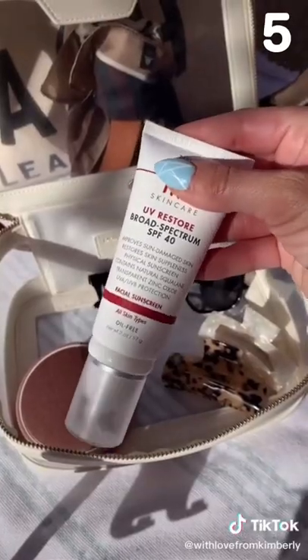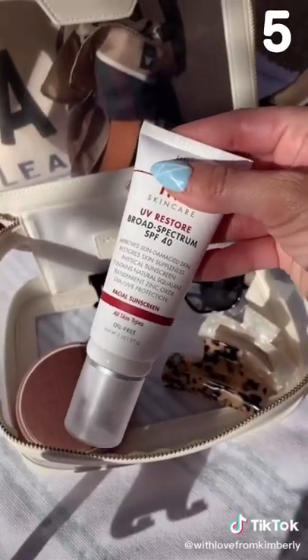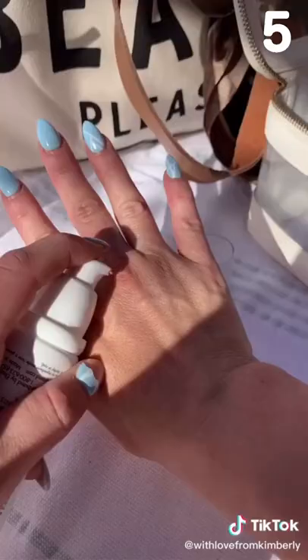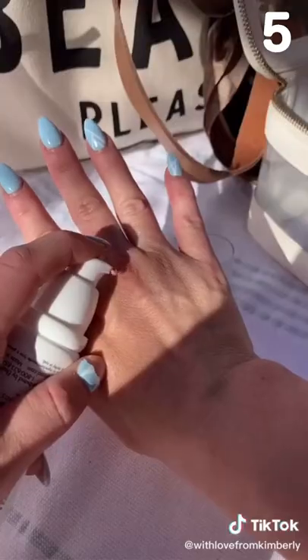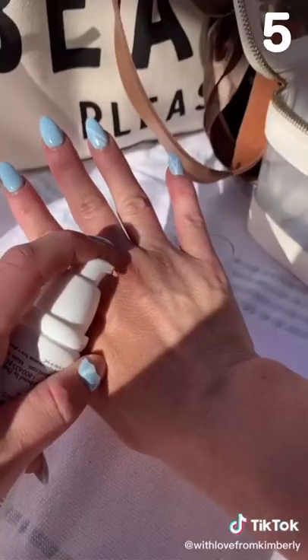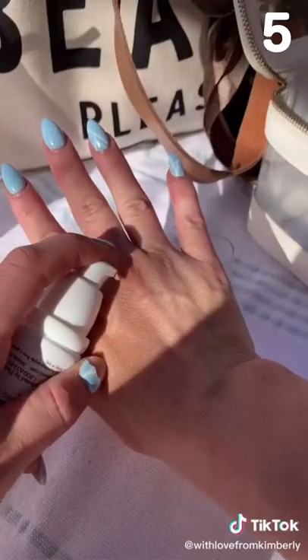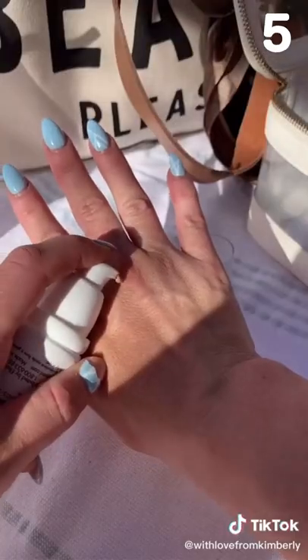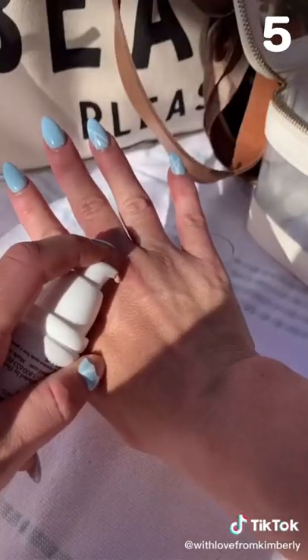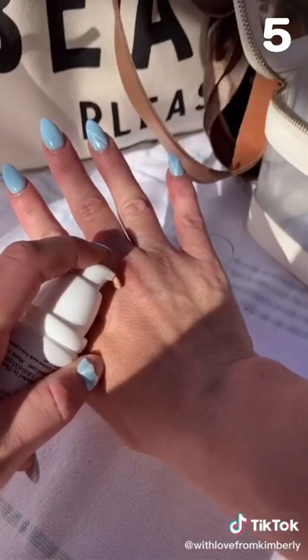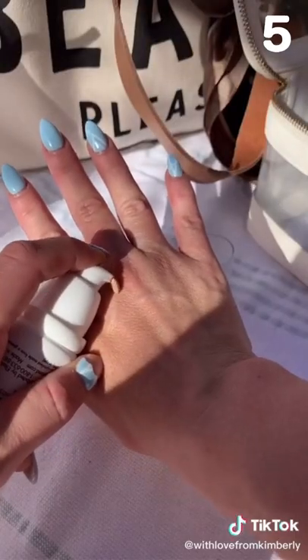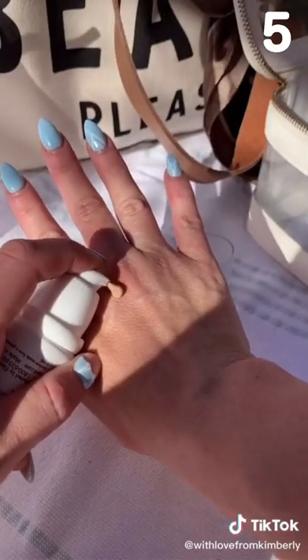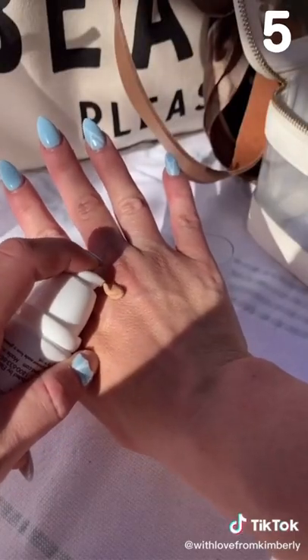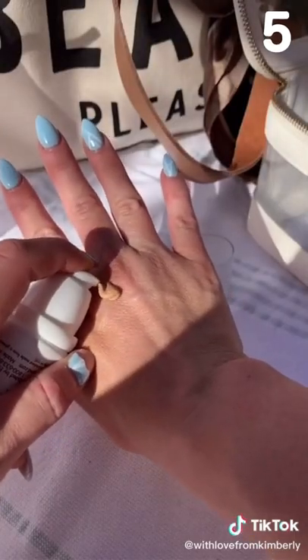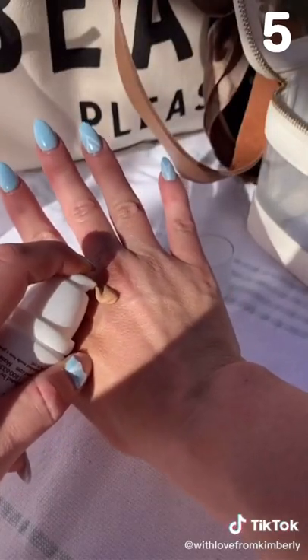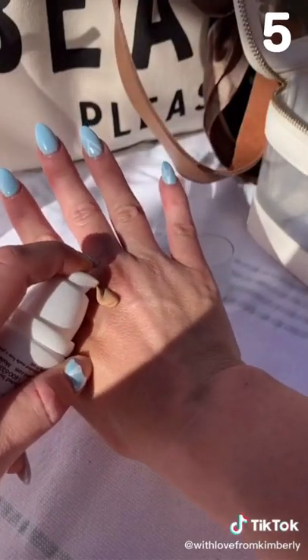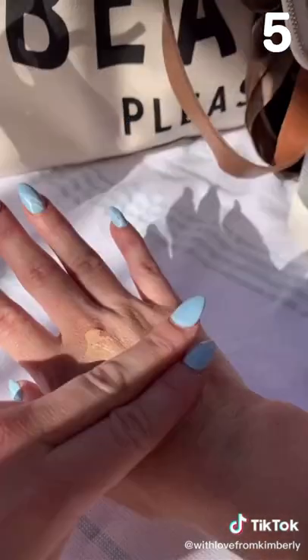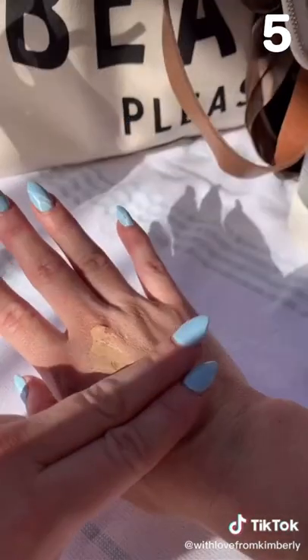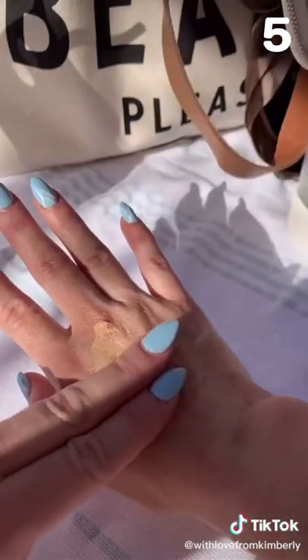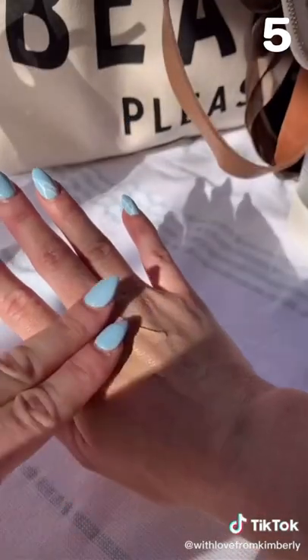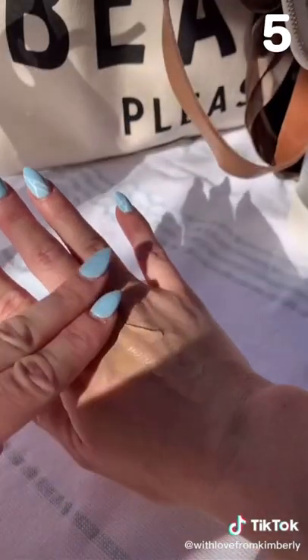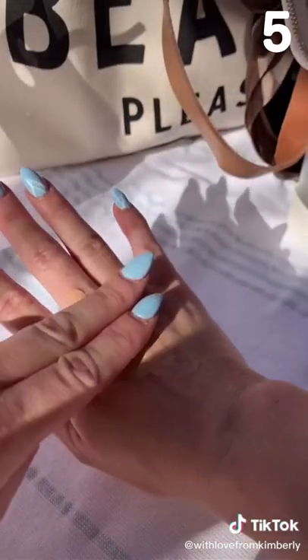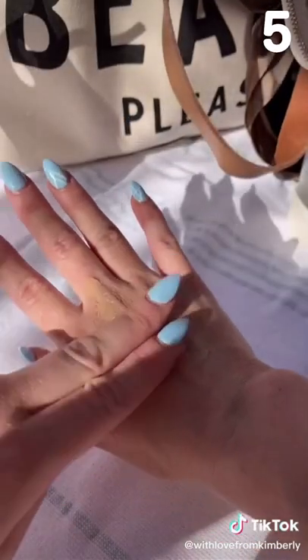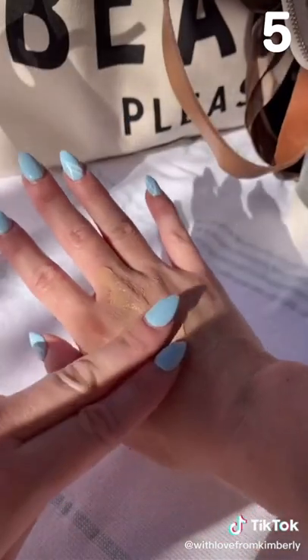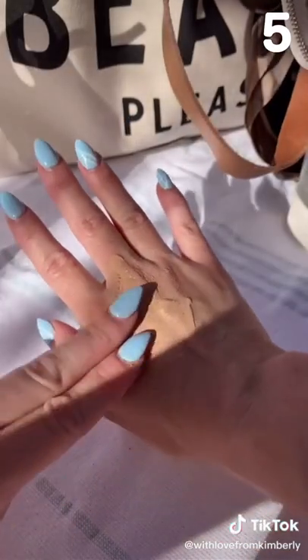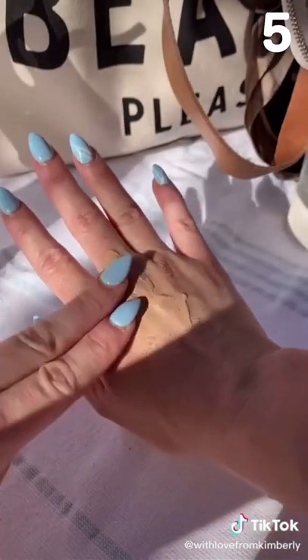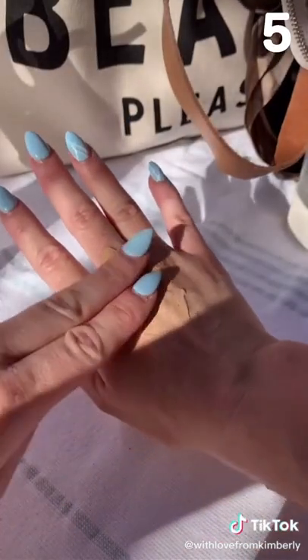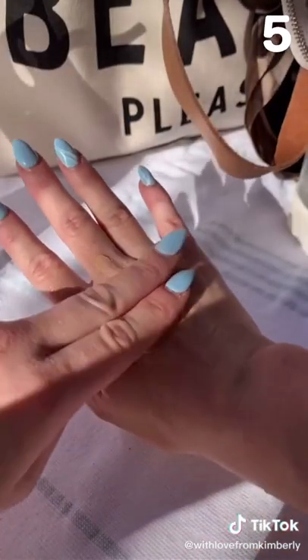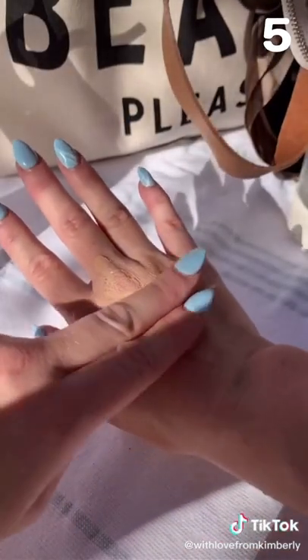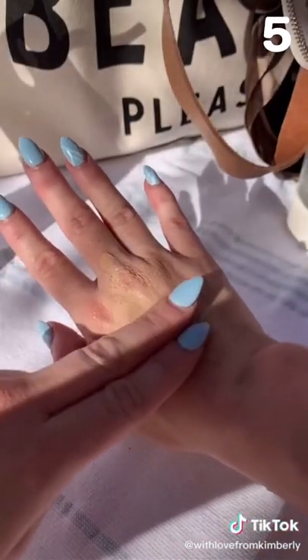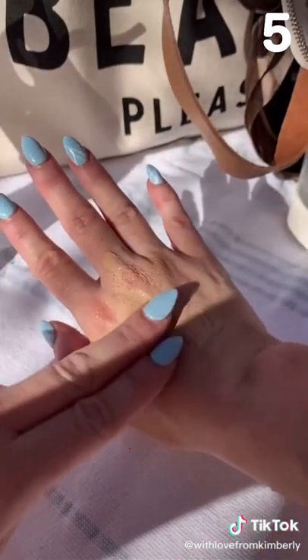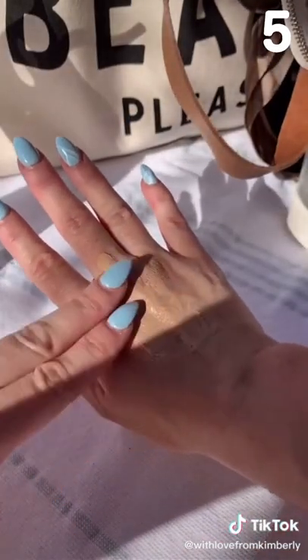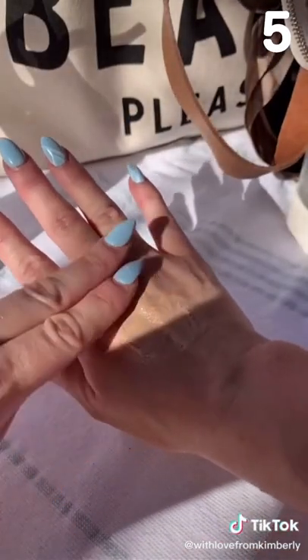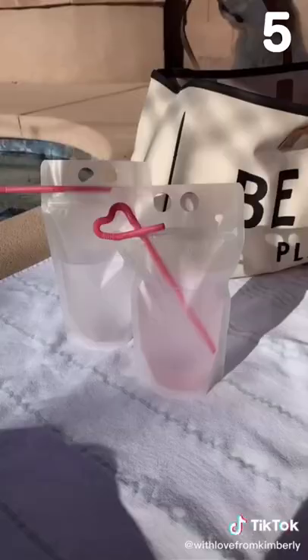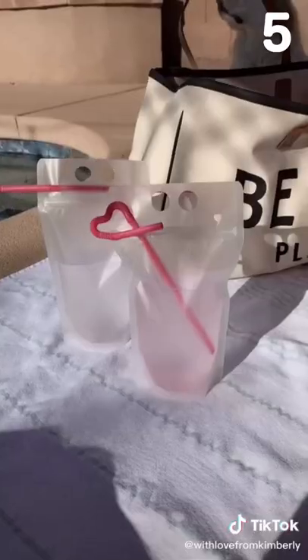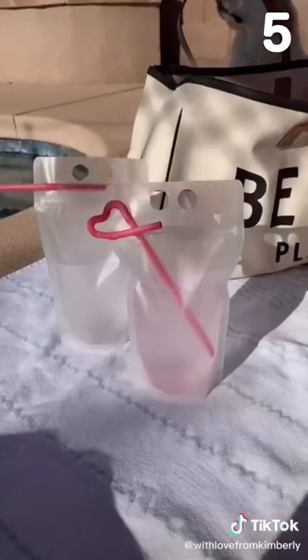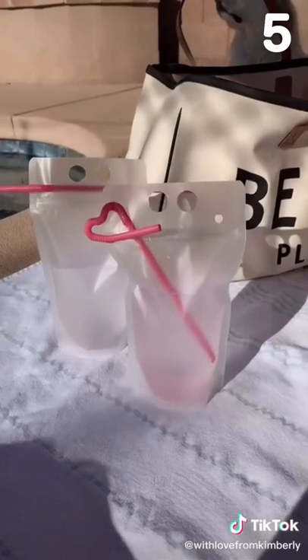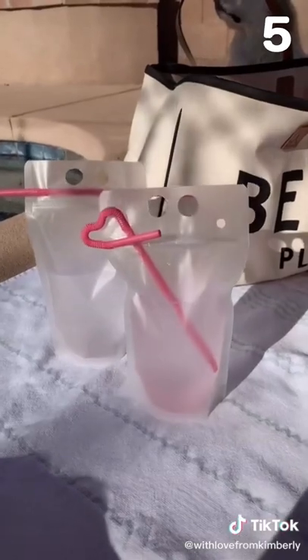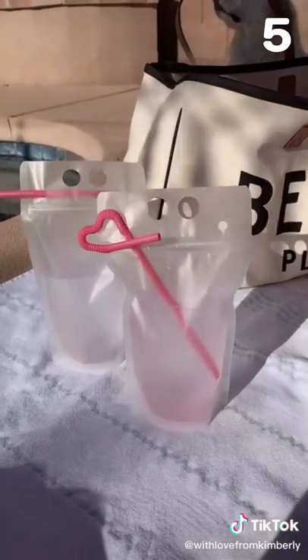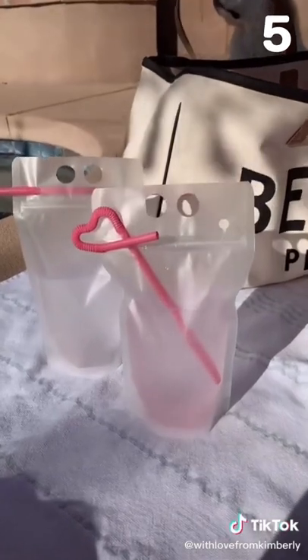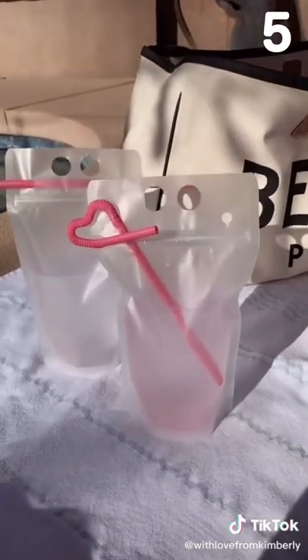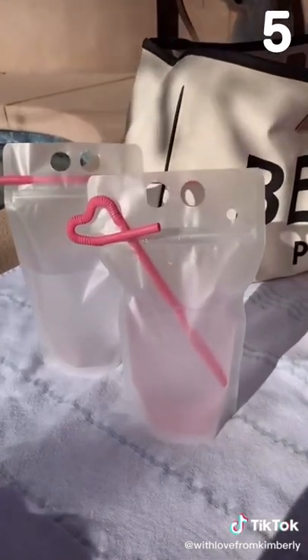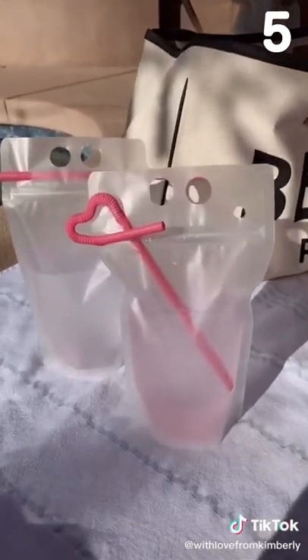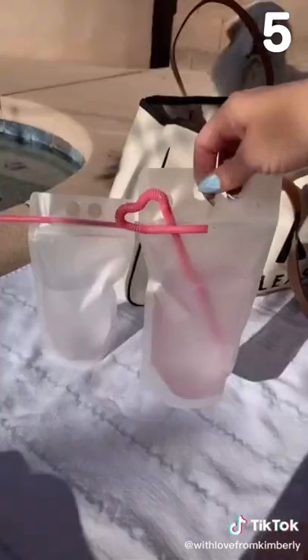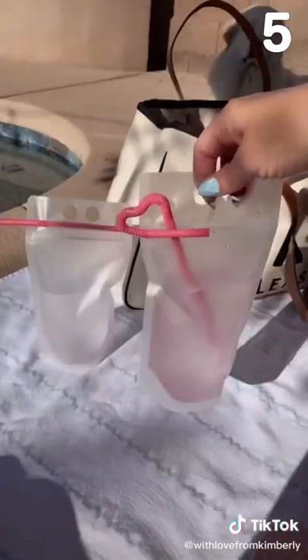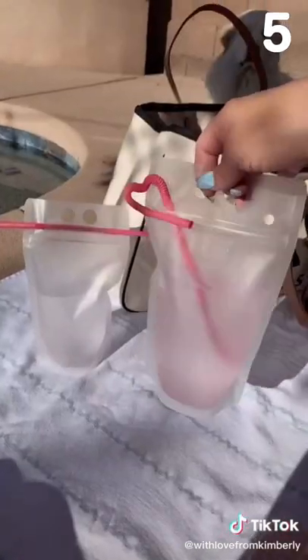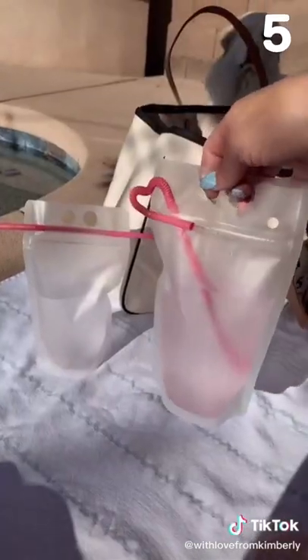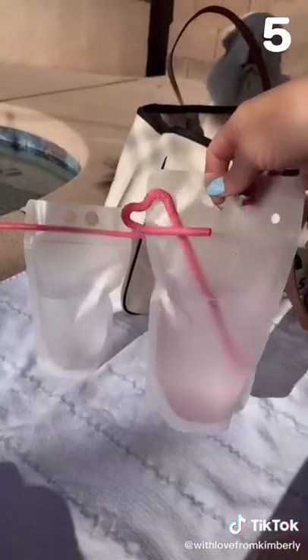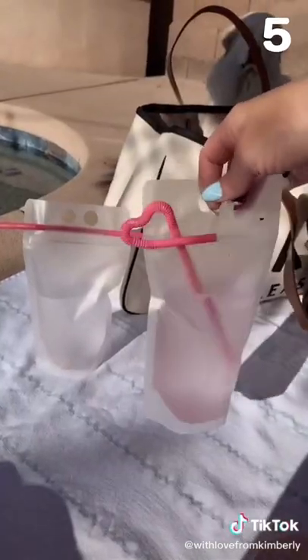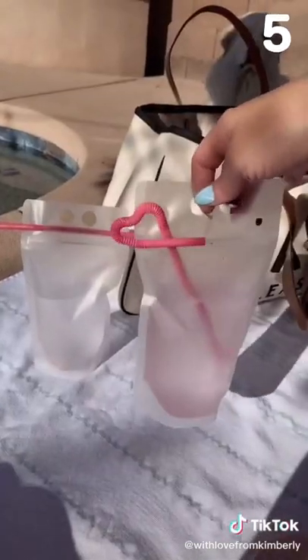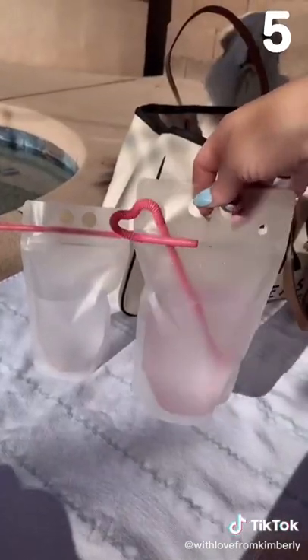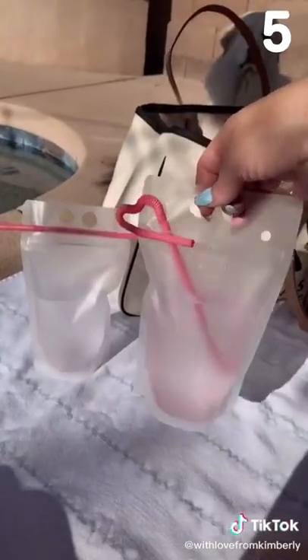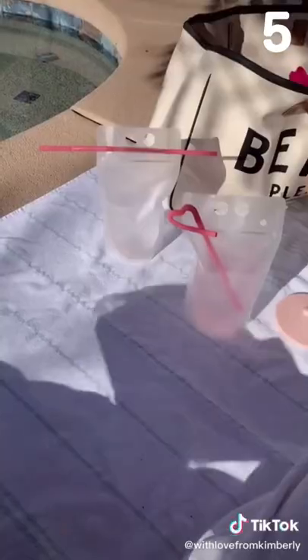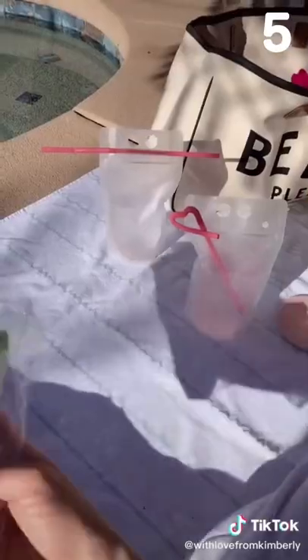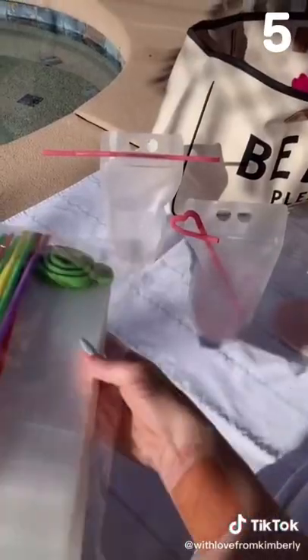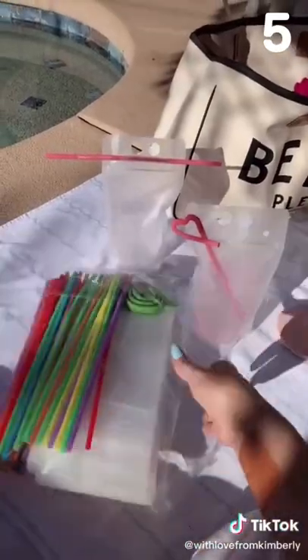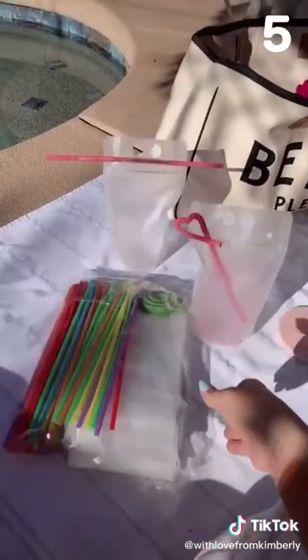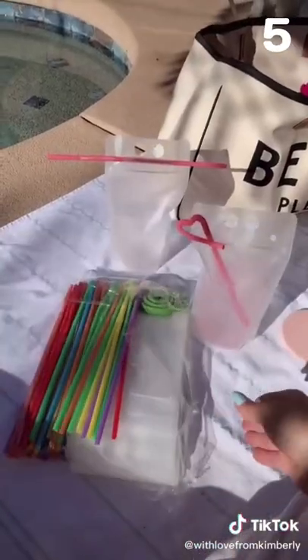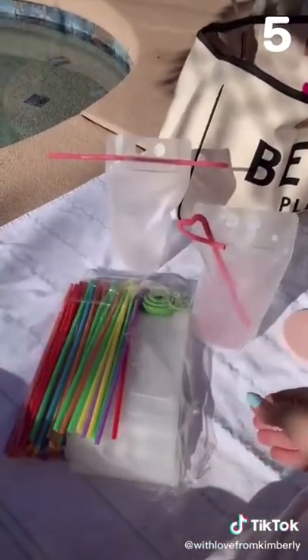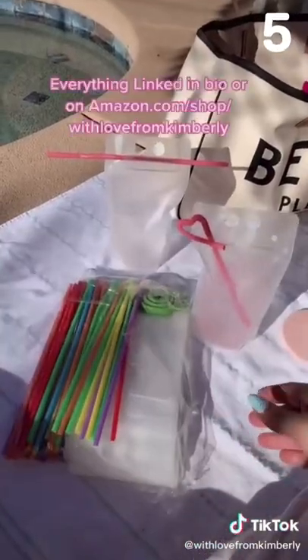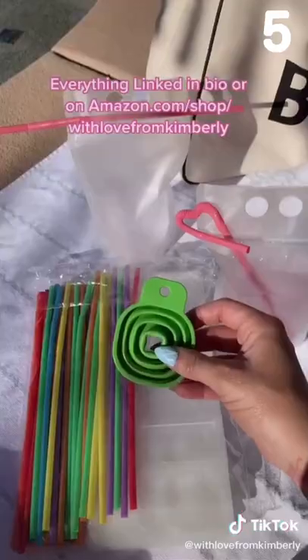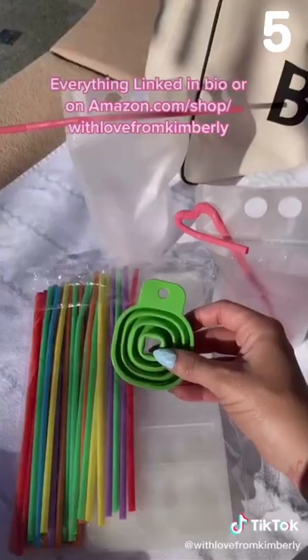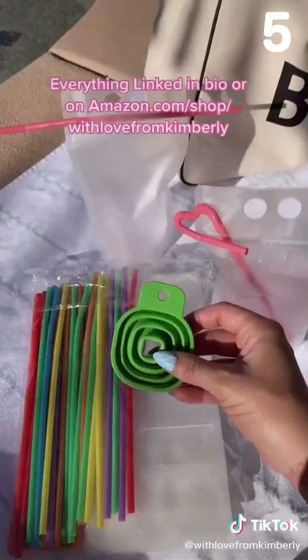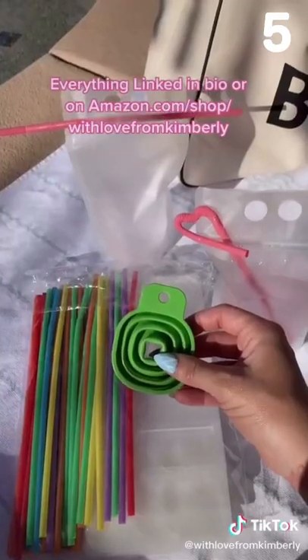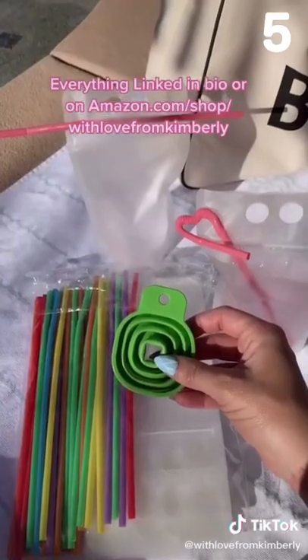My favorite sunscreen — it's tinted, anti-aging, and gives you an even complexion. And these reusable drink pouches are perfect for parties or trips.